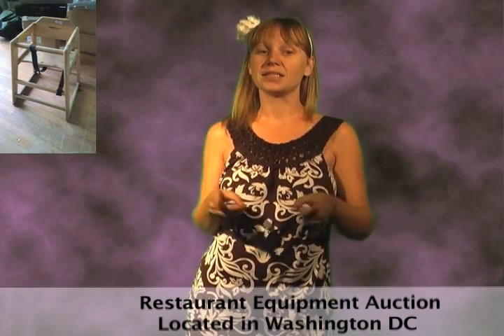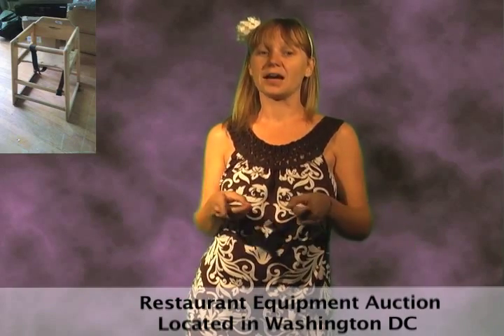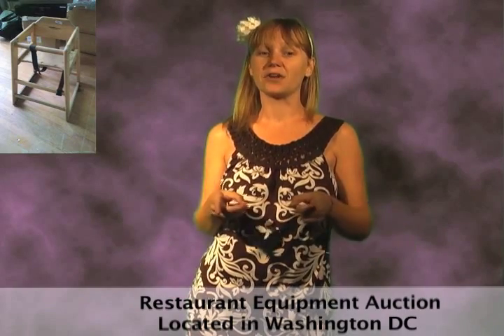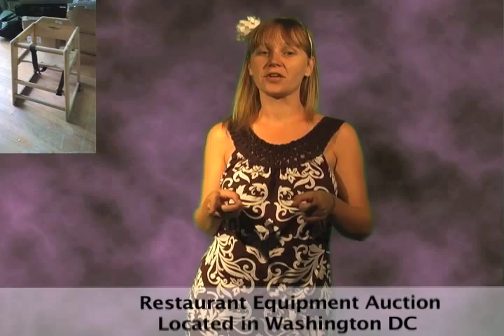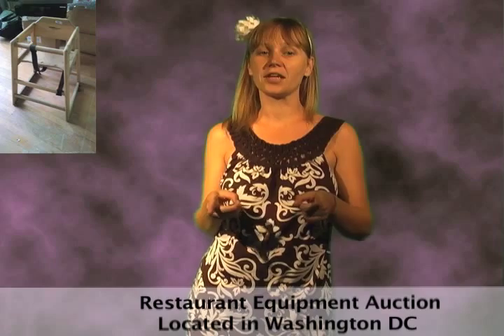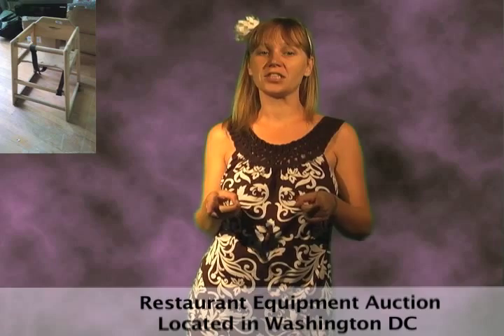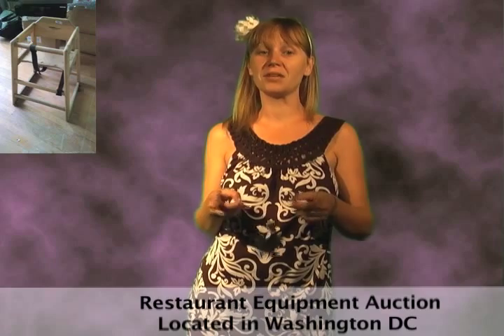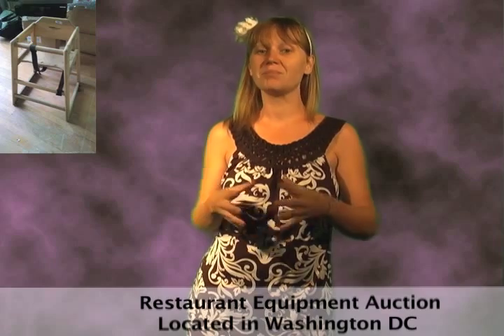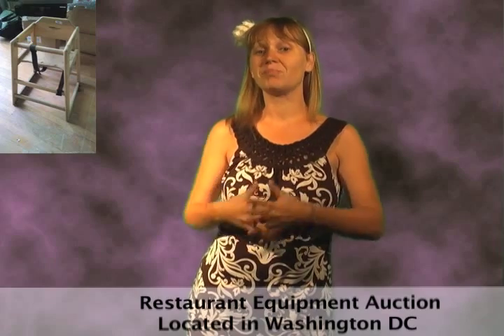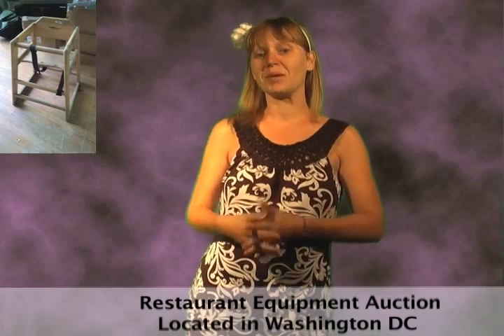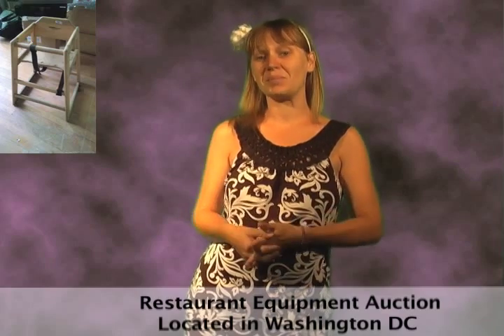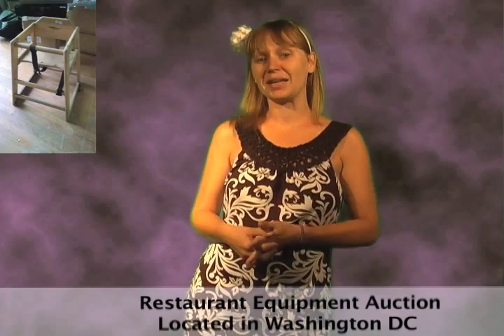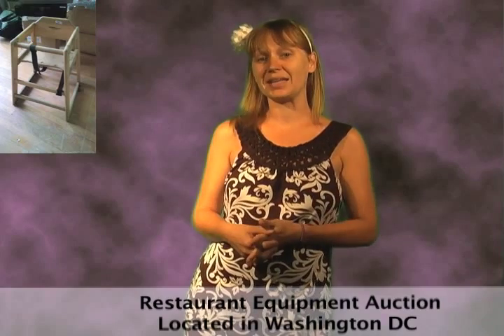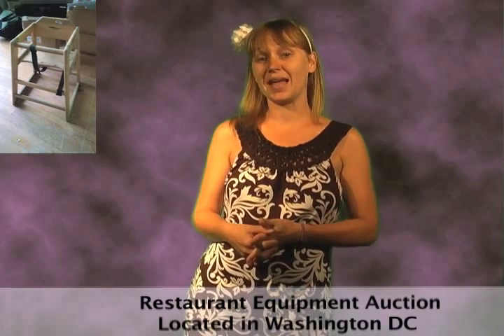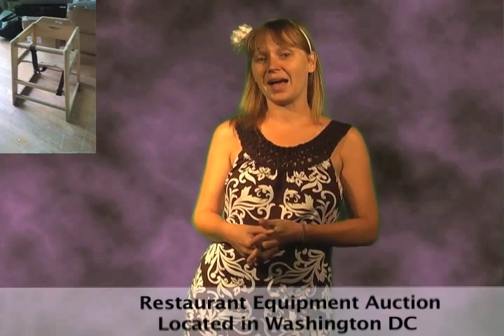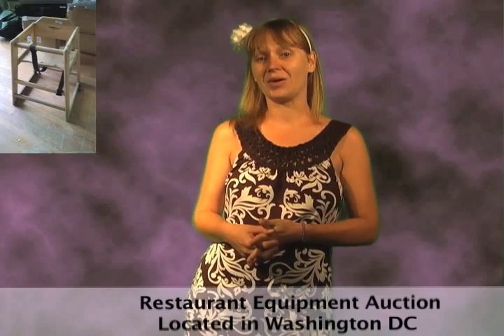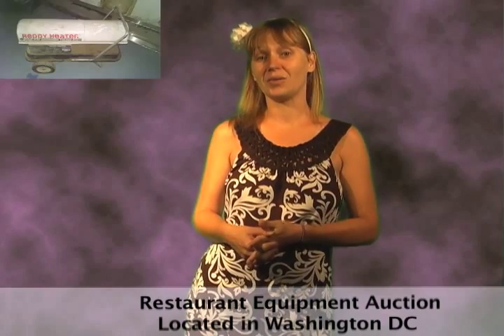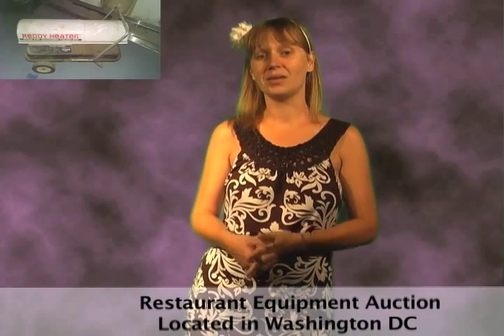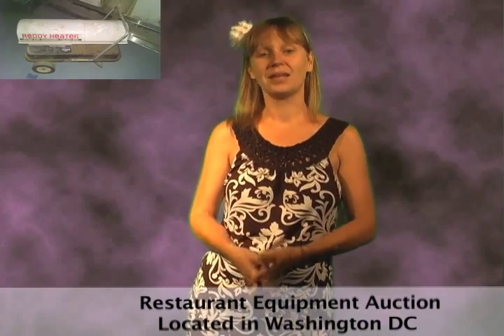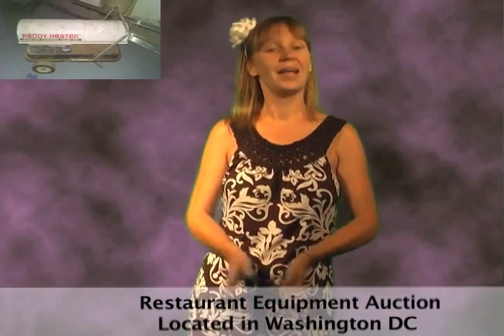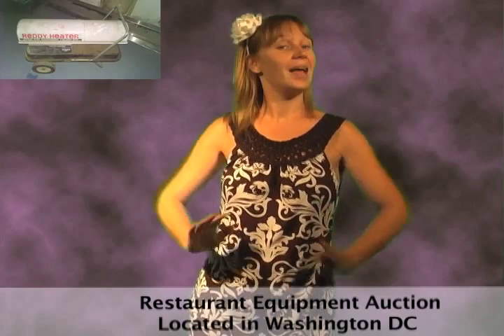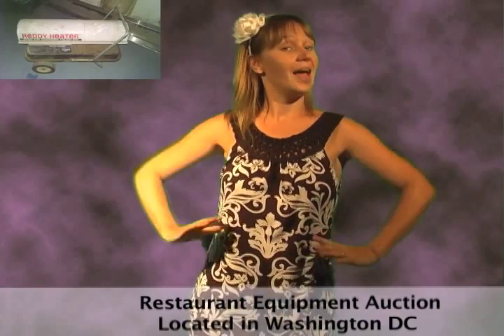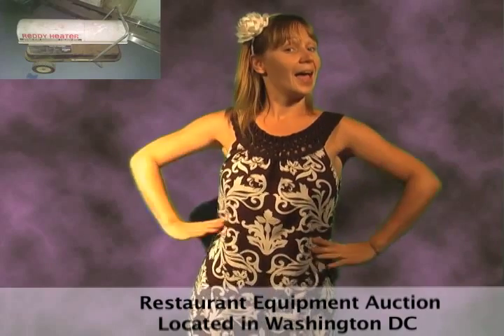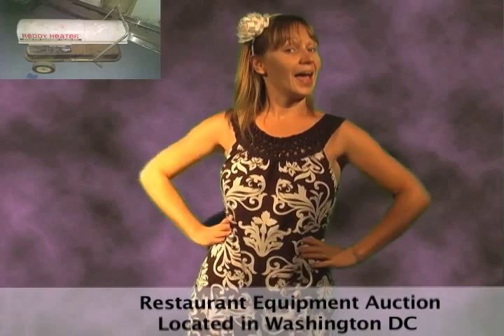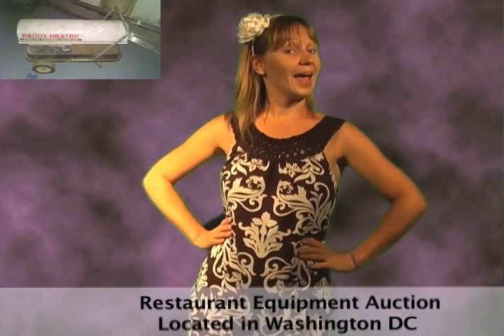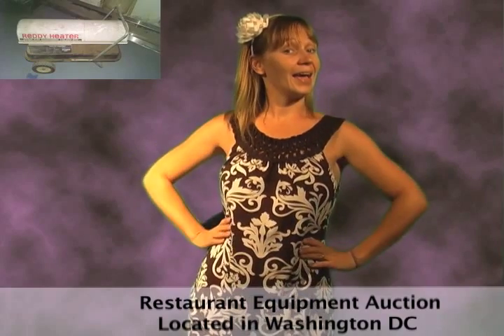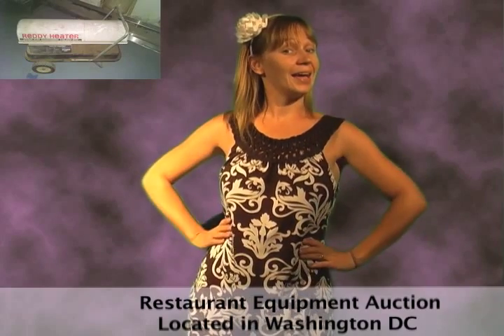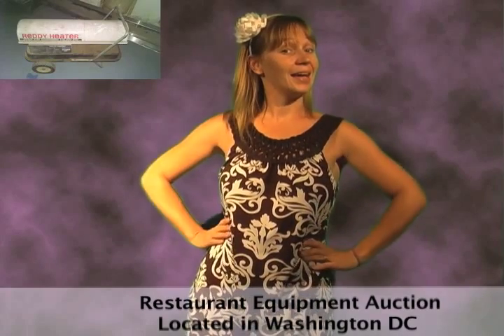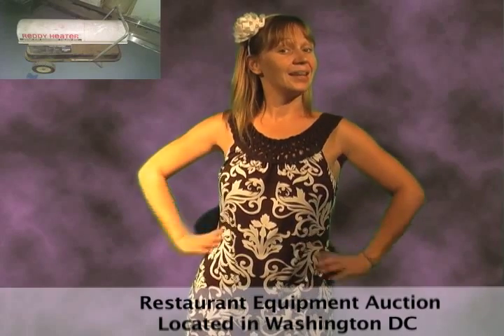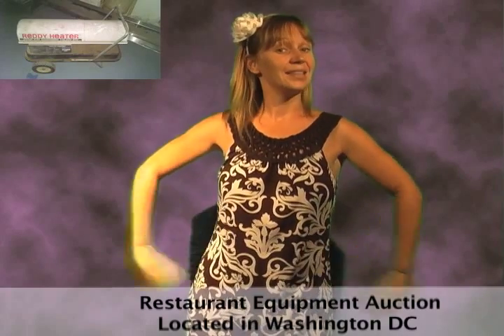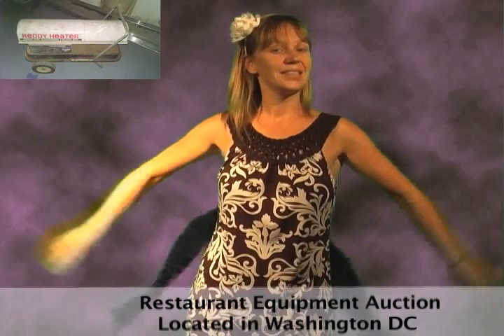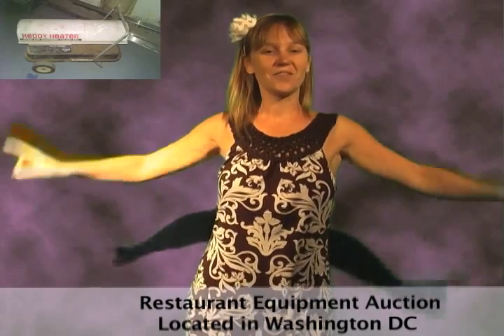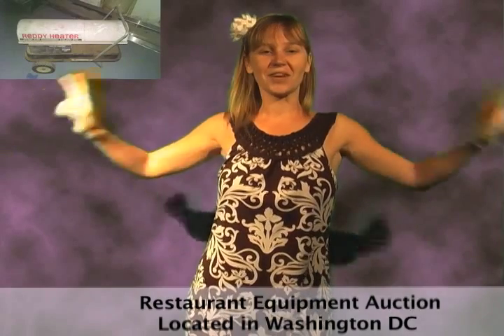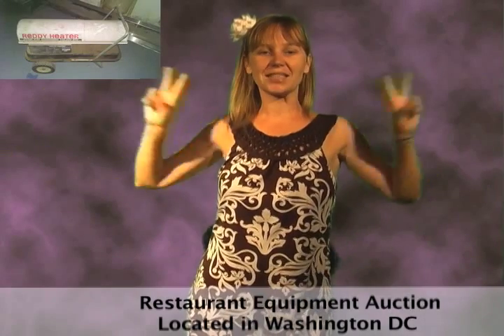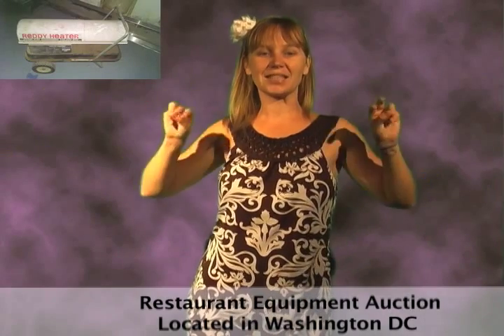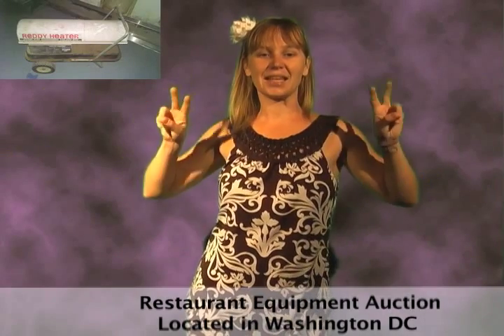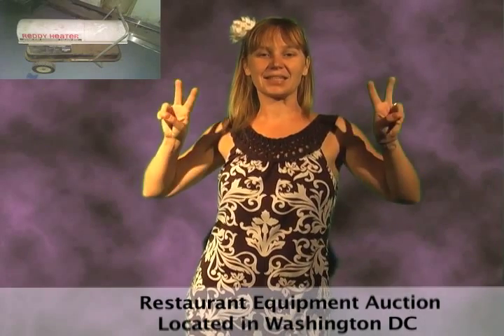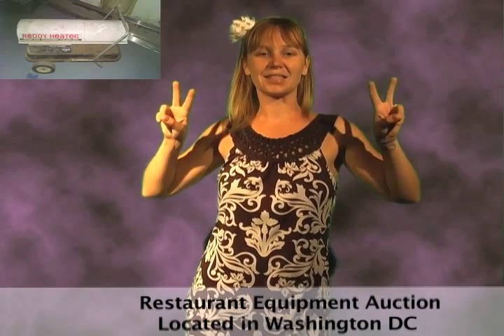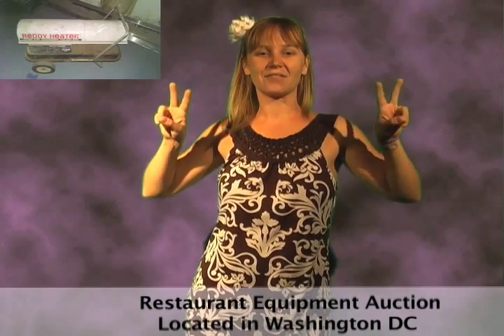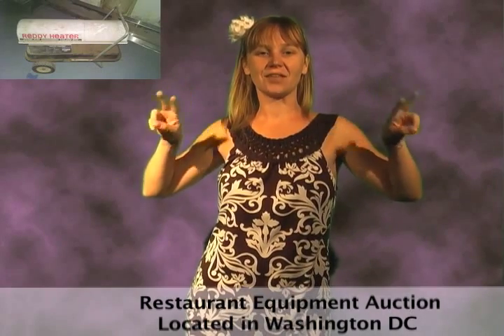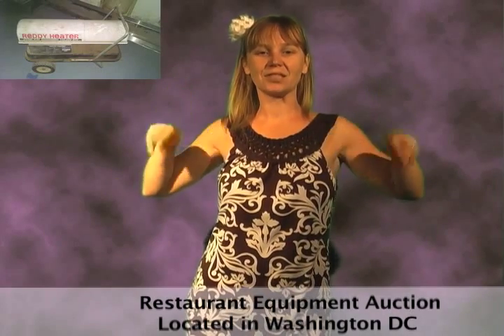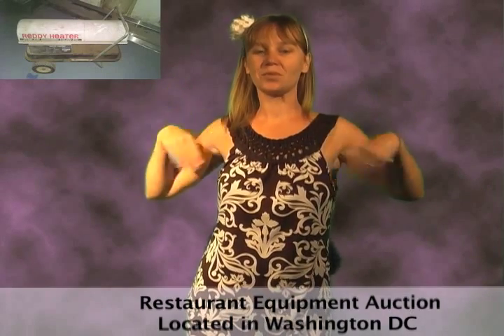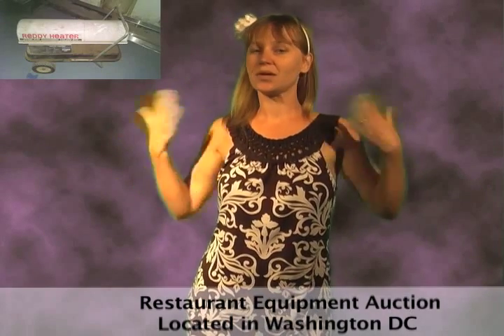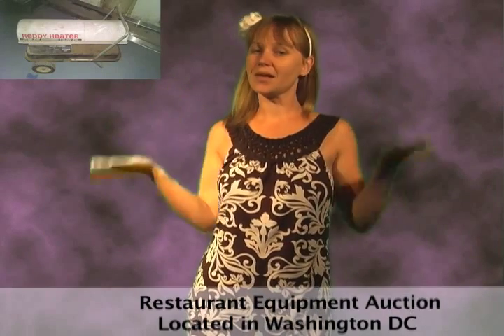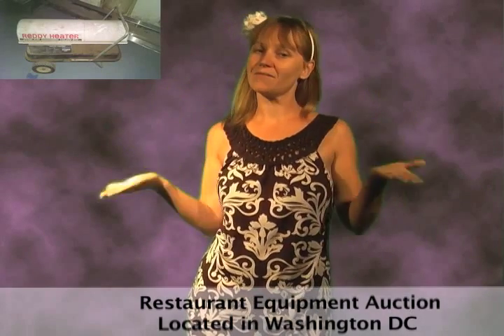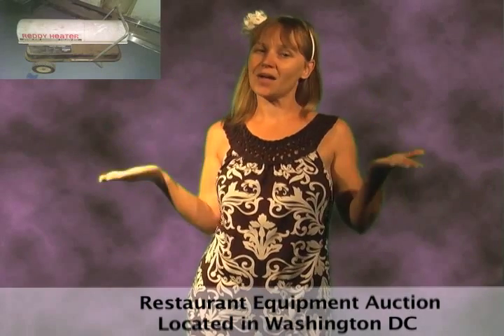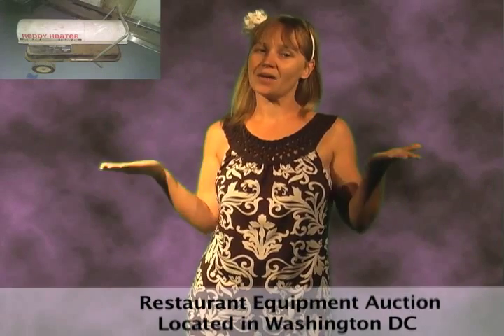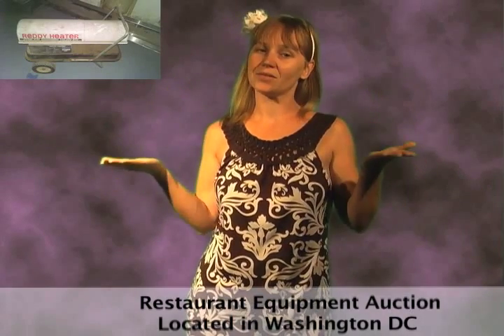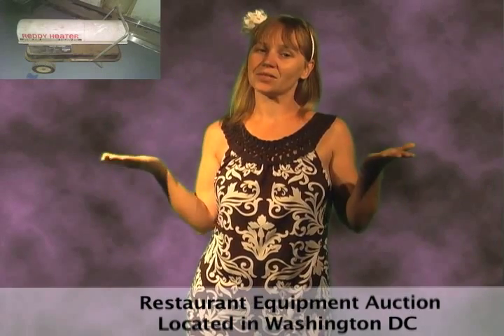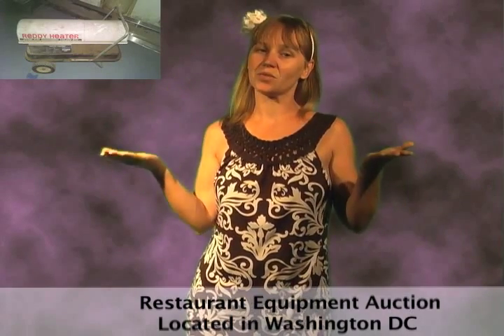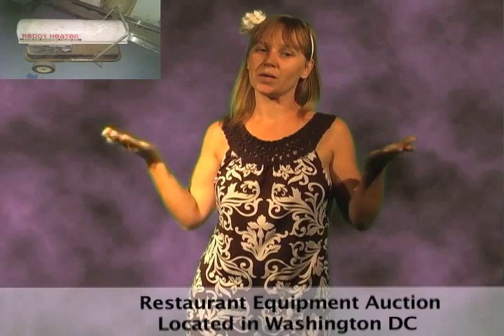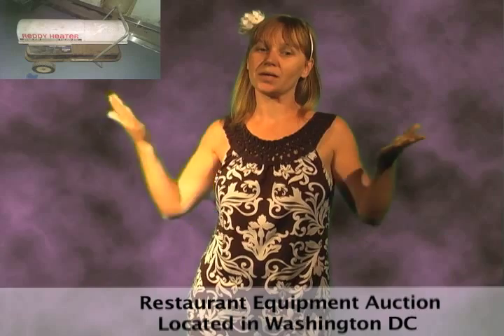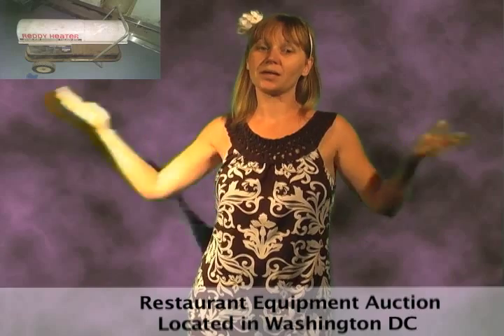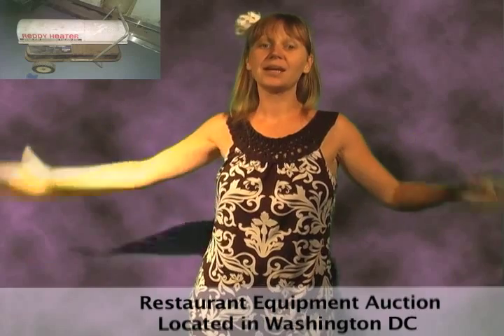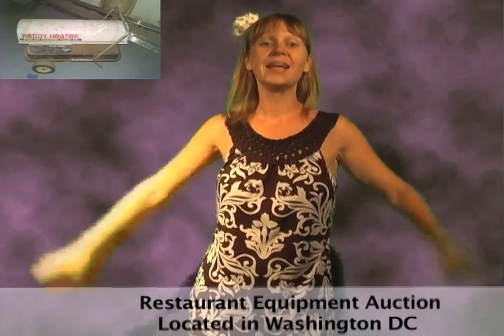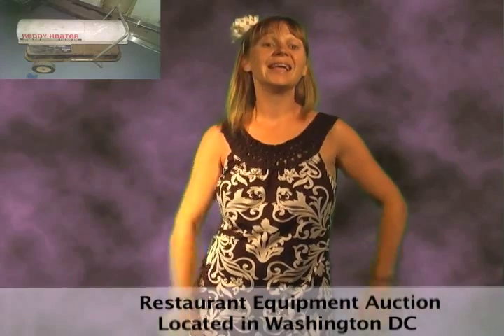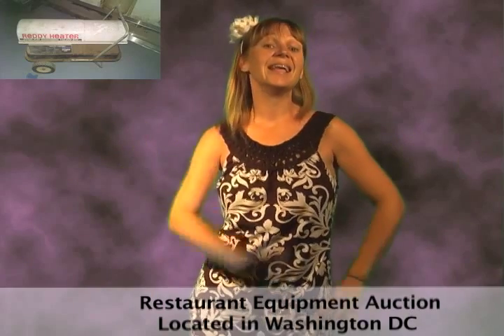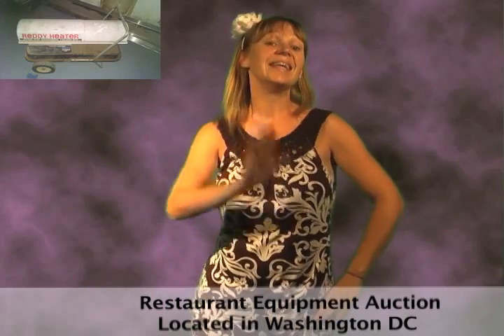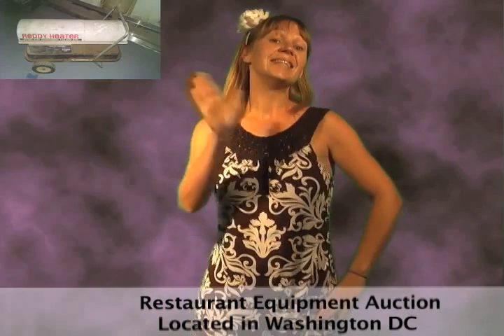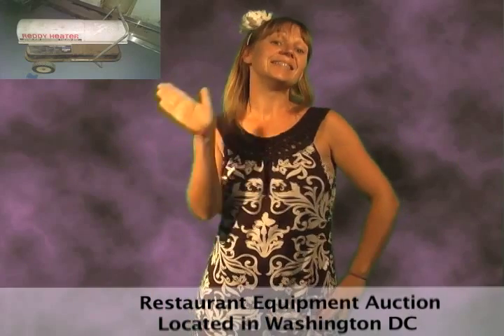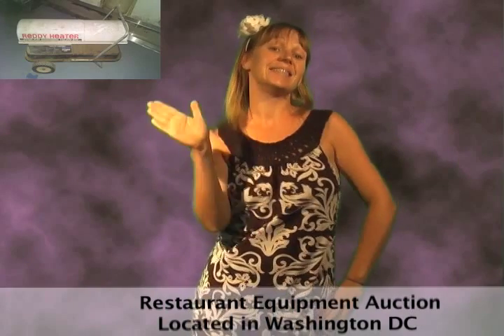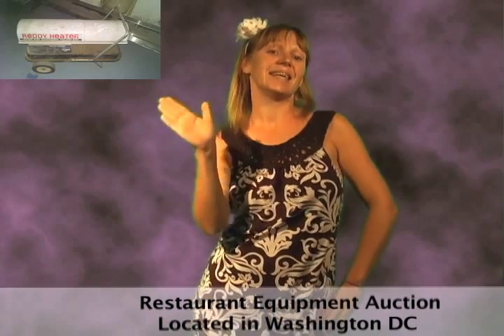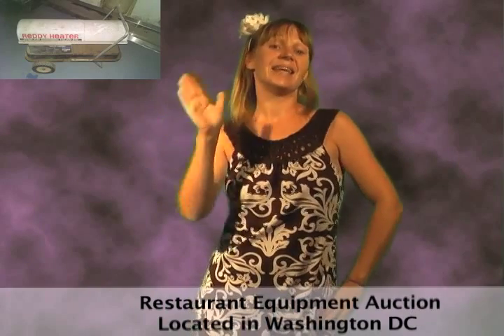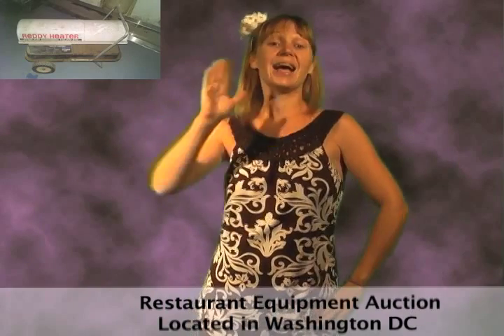Stock your kitchen by bidding now. Hey, don't forget to like us on Facebook and follow us on Twitter. See ya!